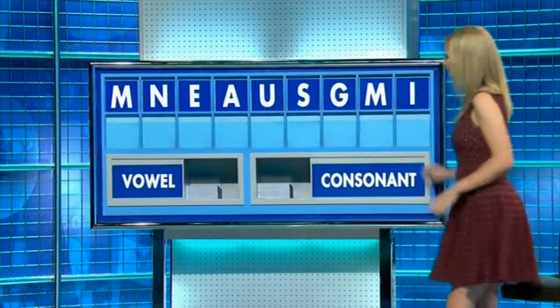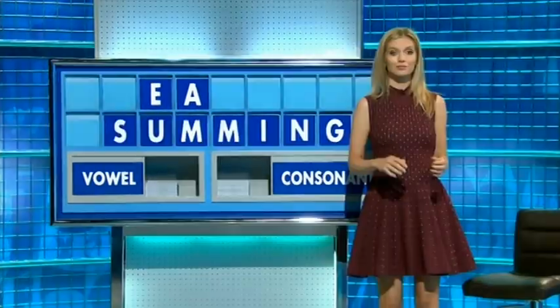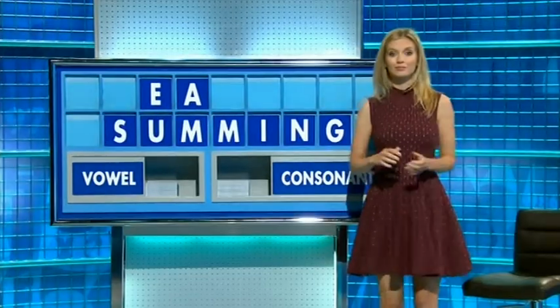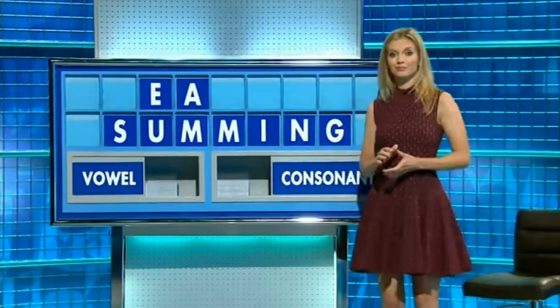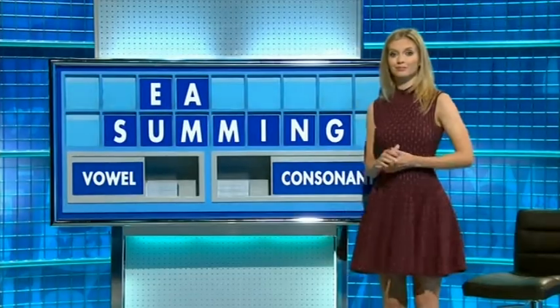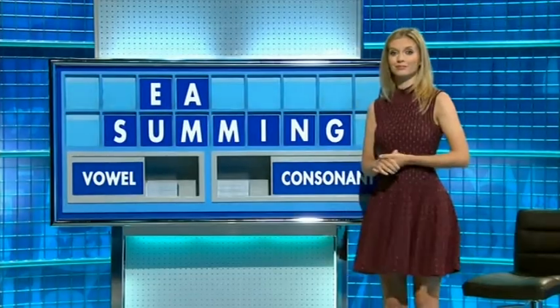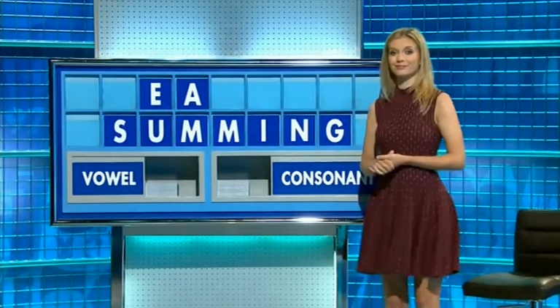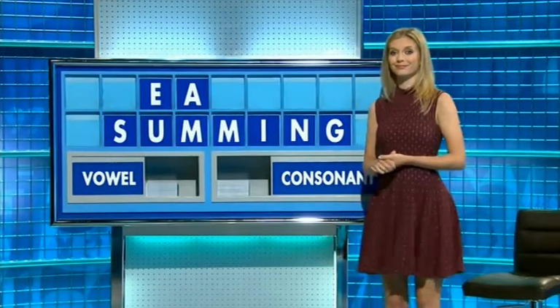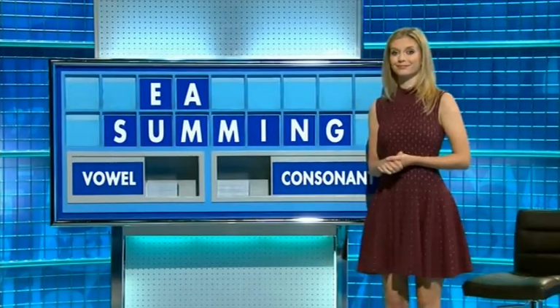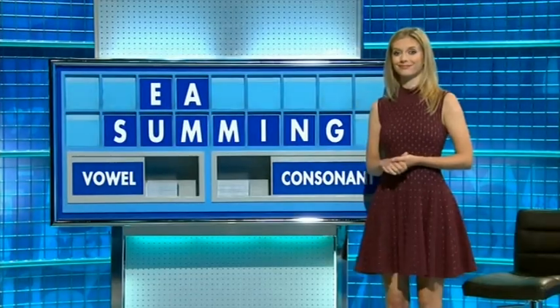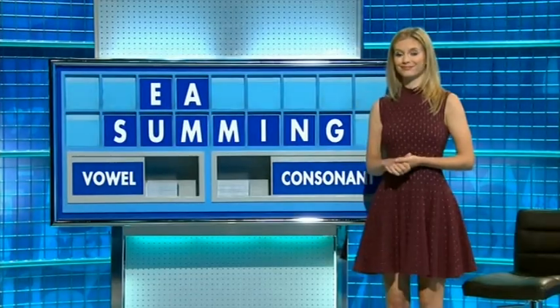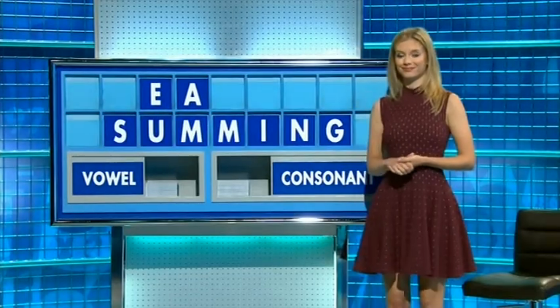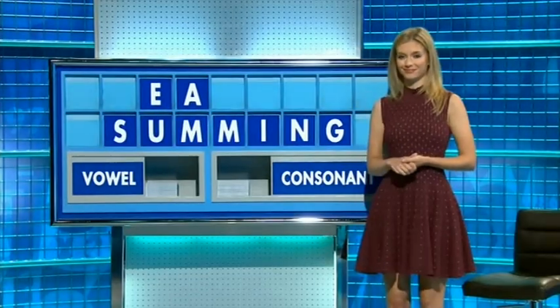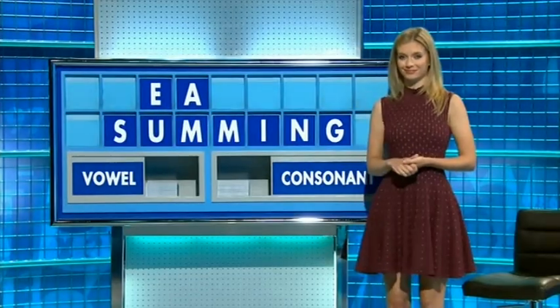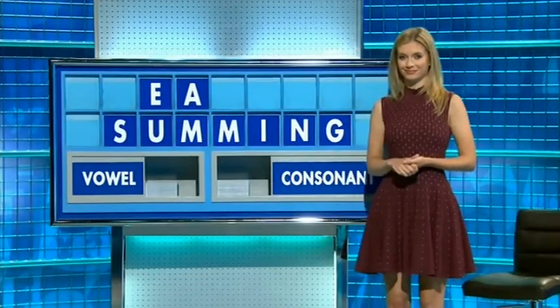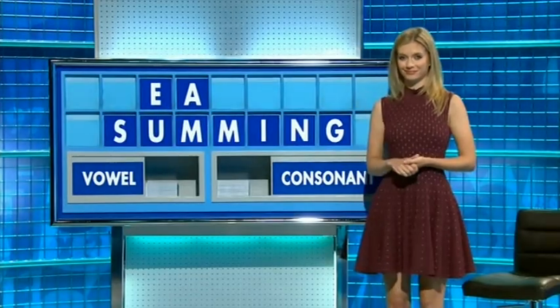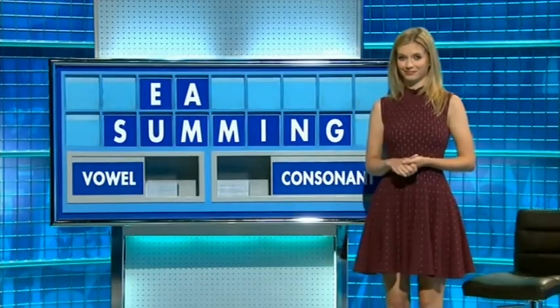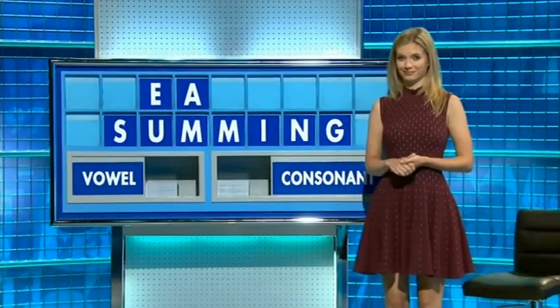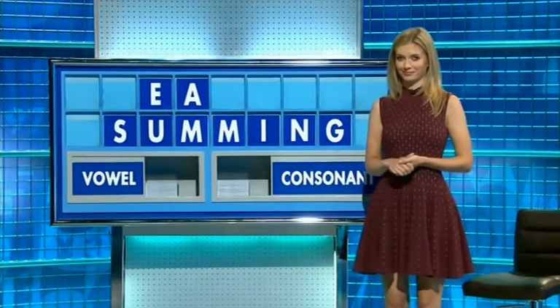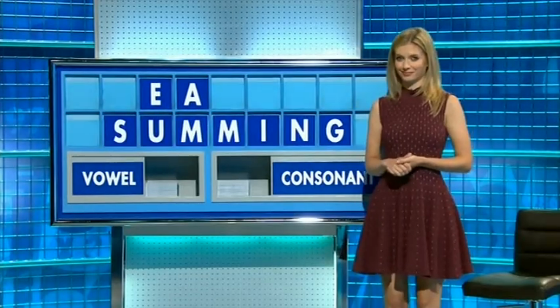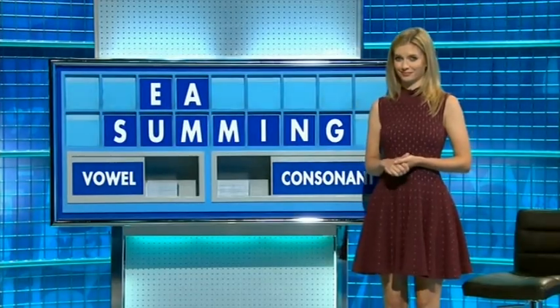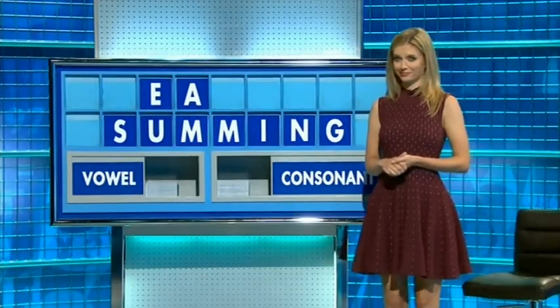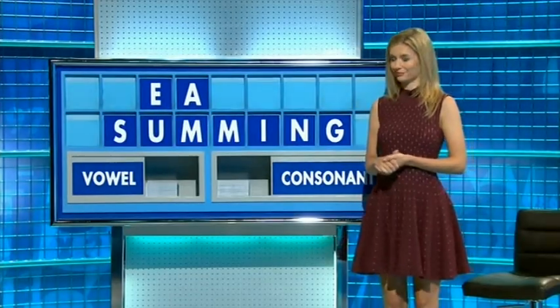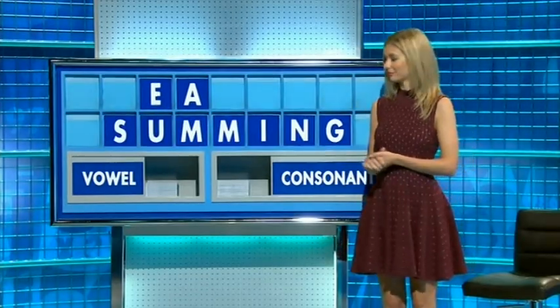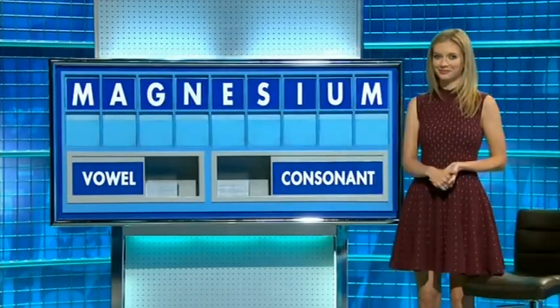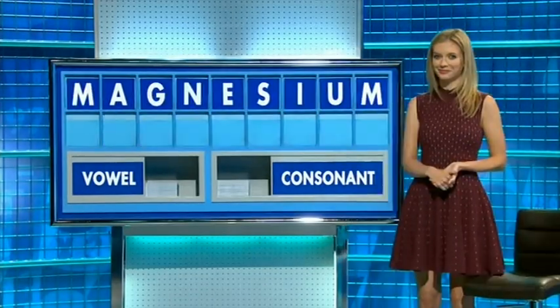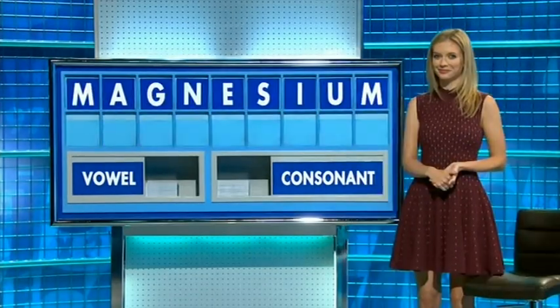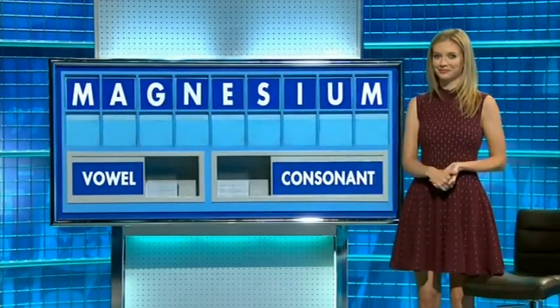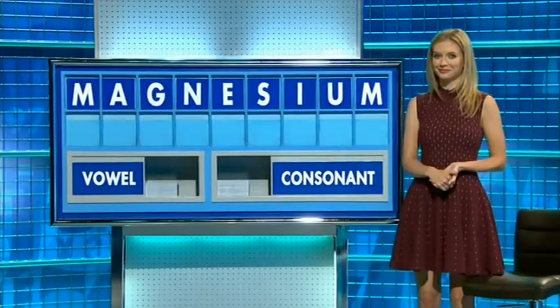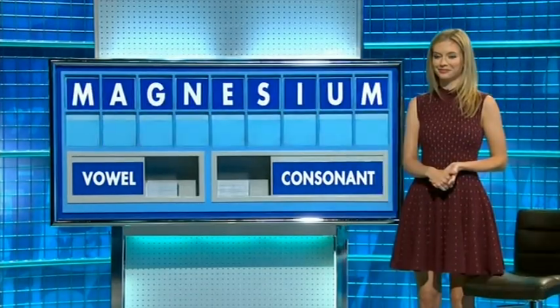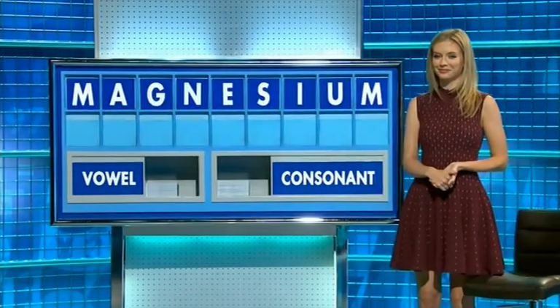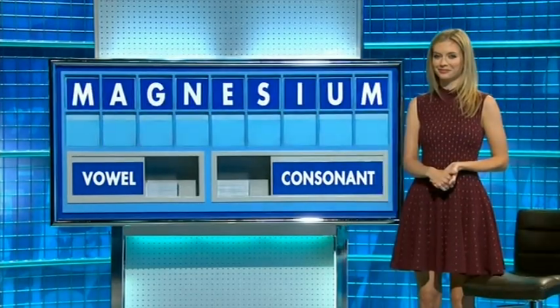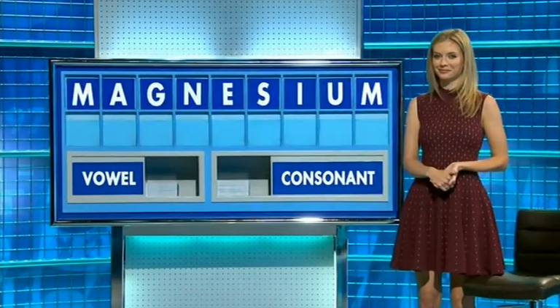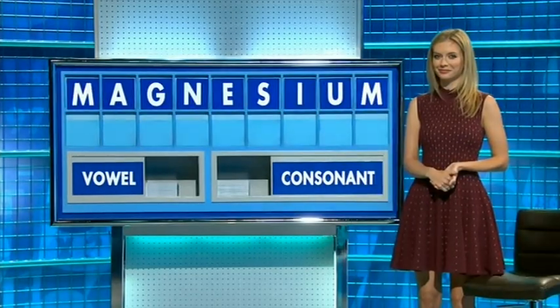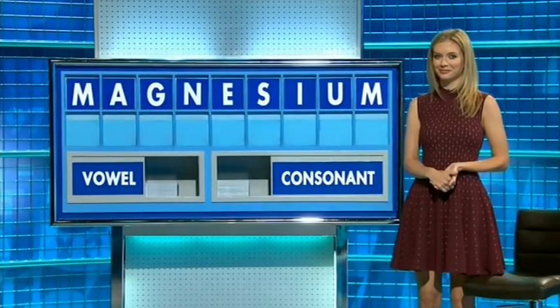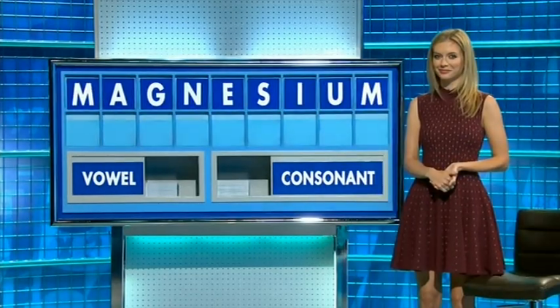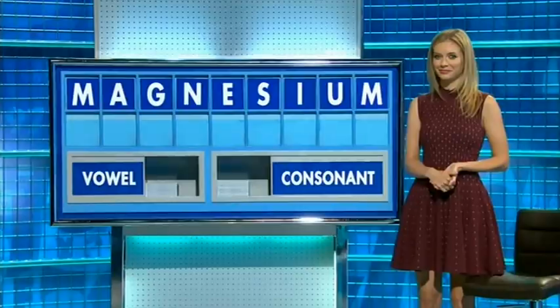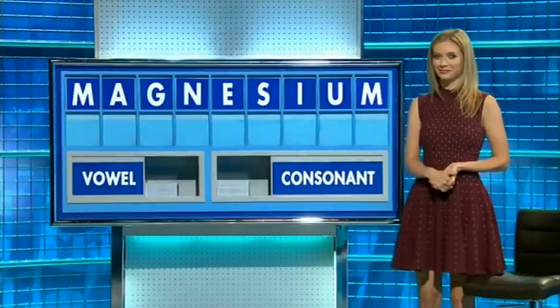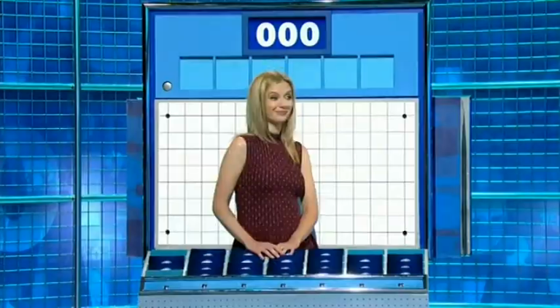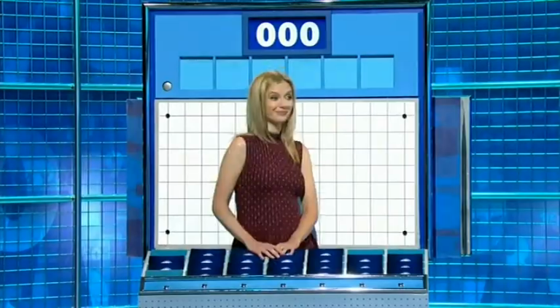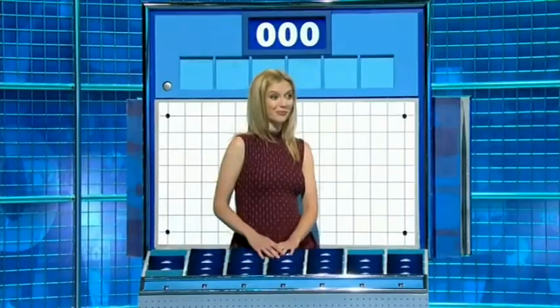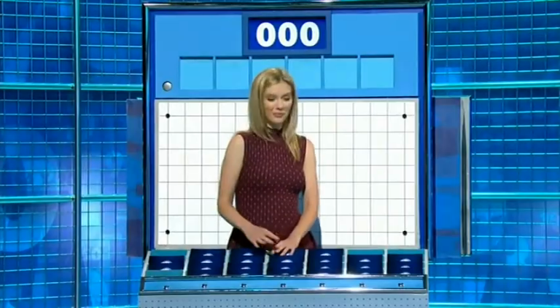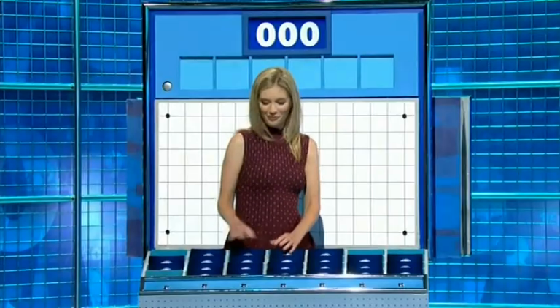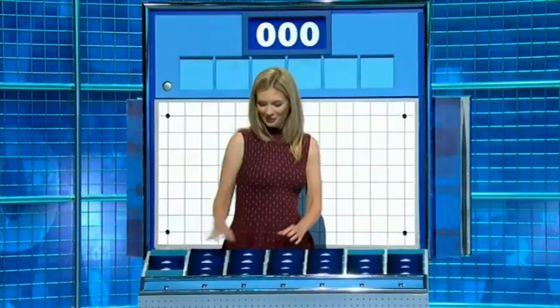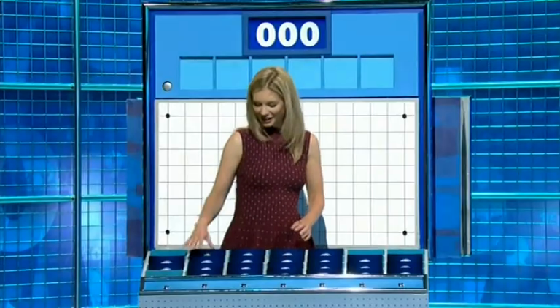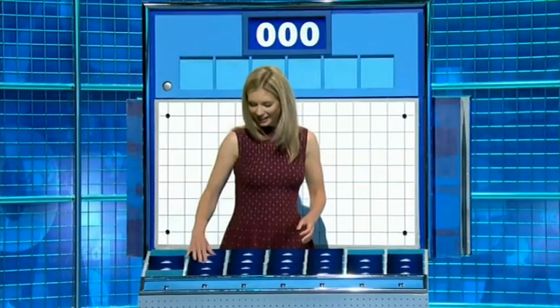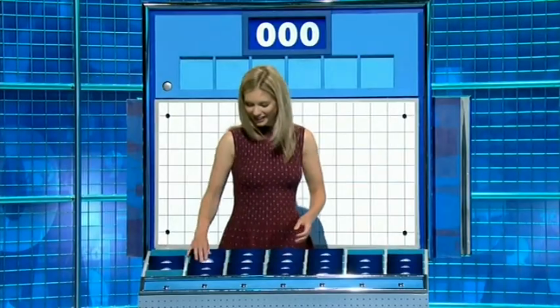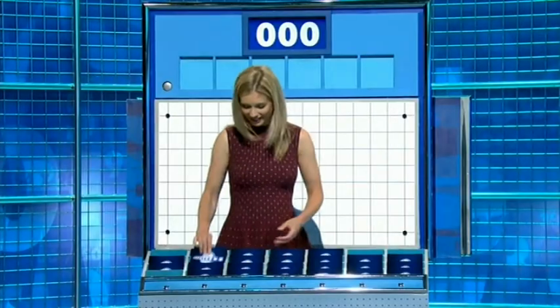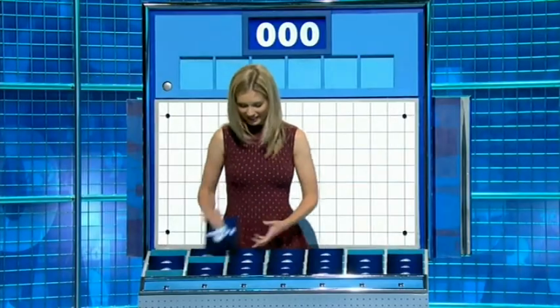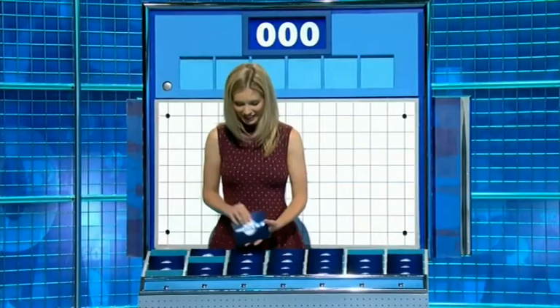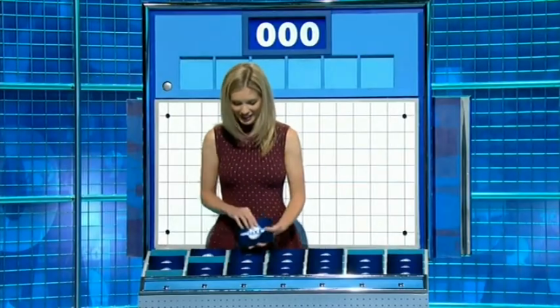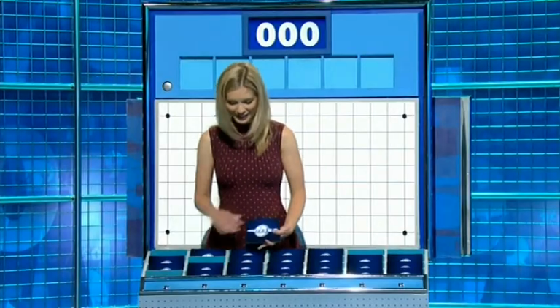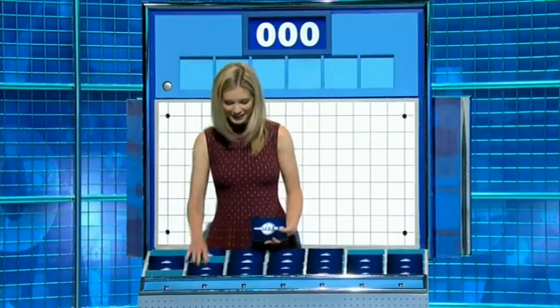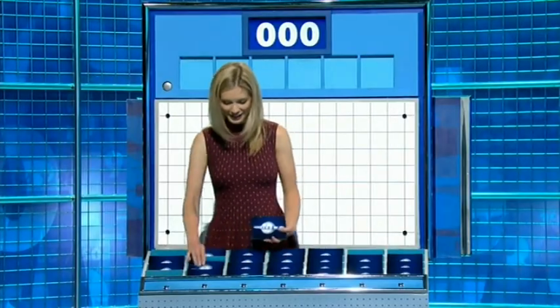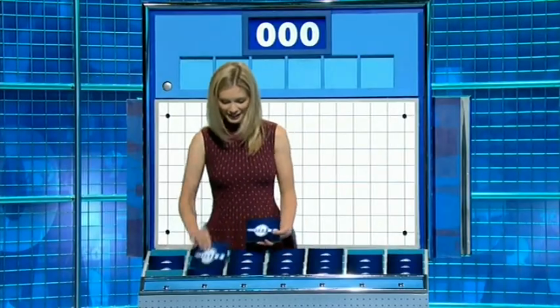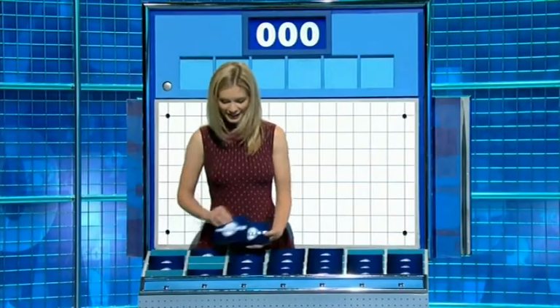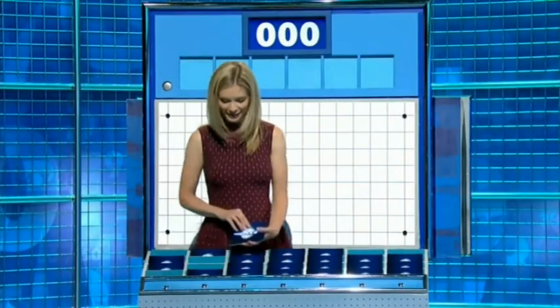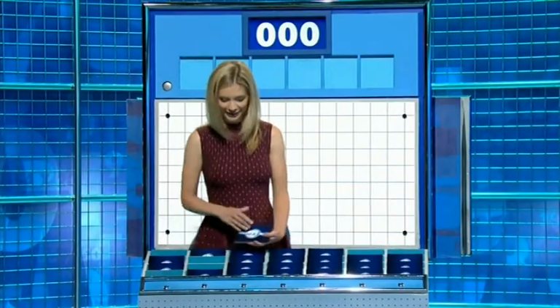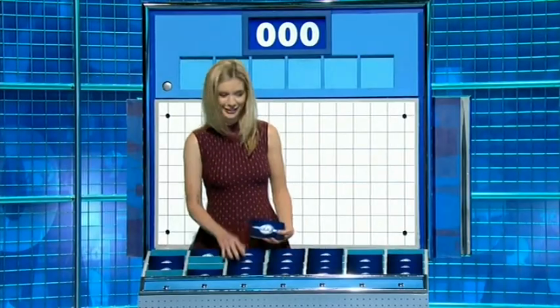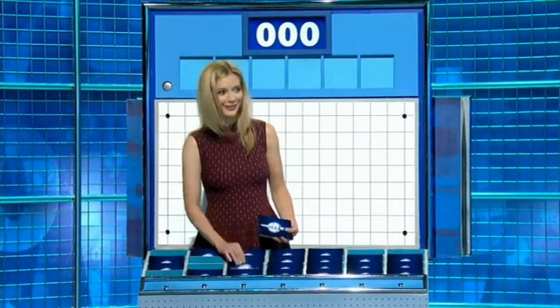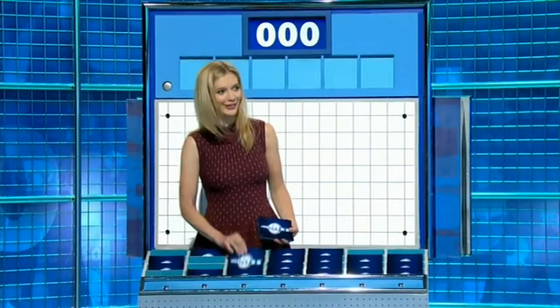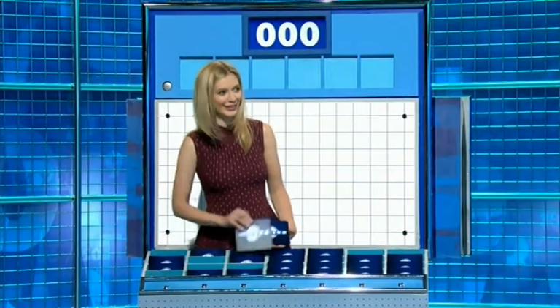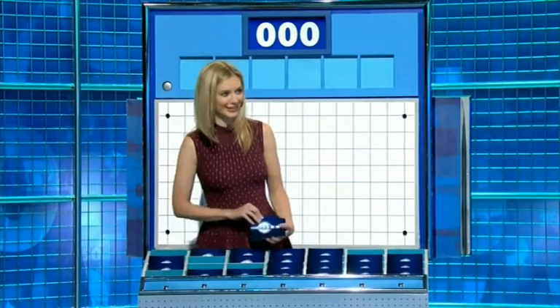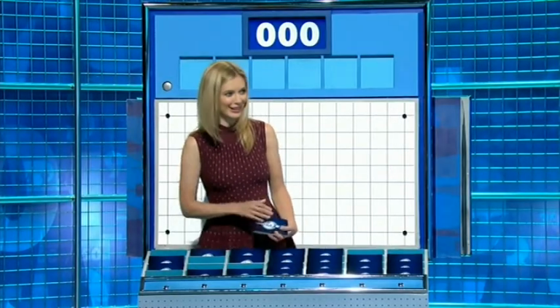There is a nine there. Thank you, Jane. Definitely a fight on now.